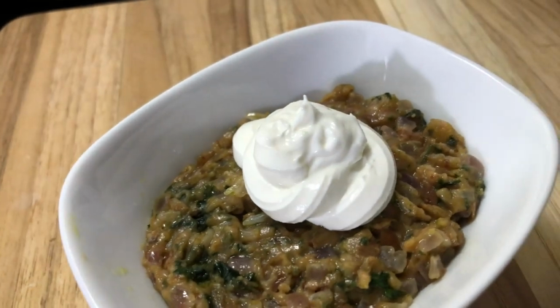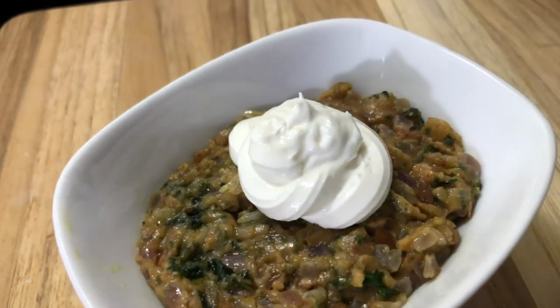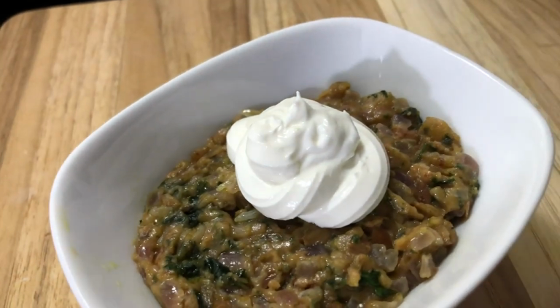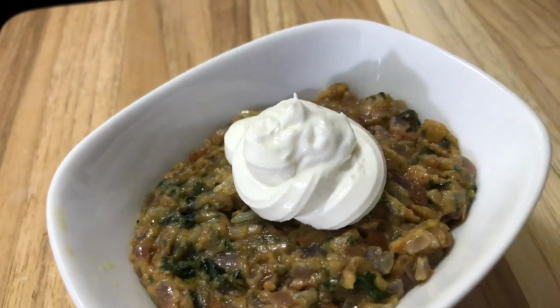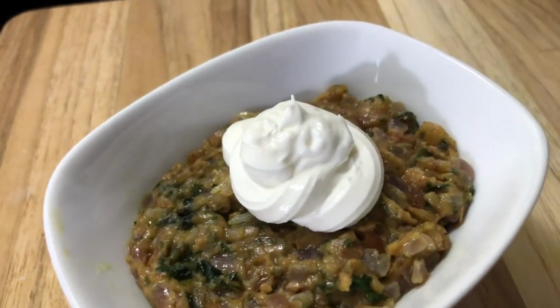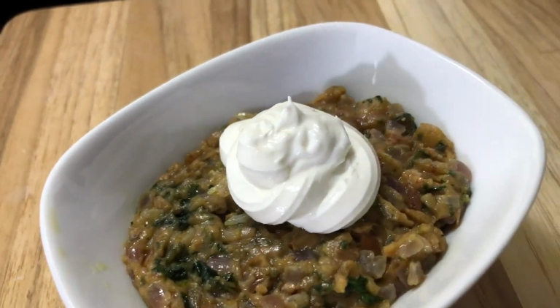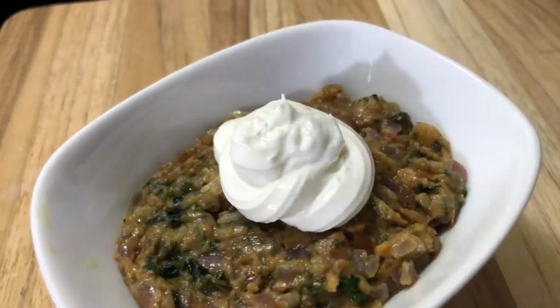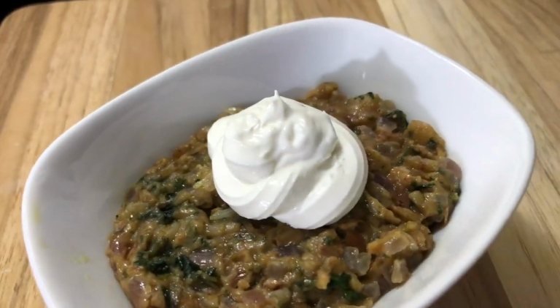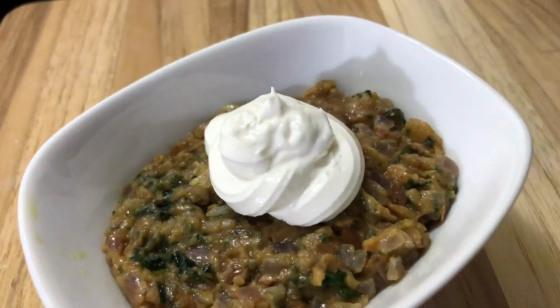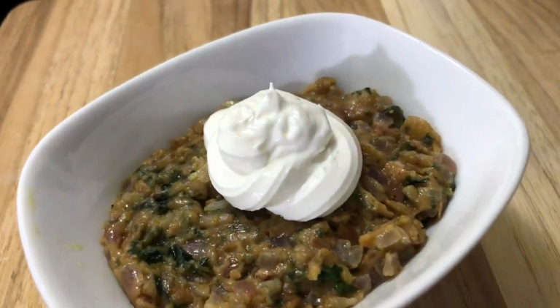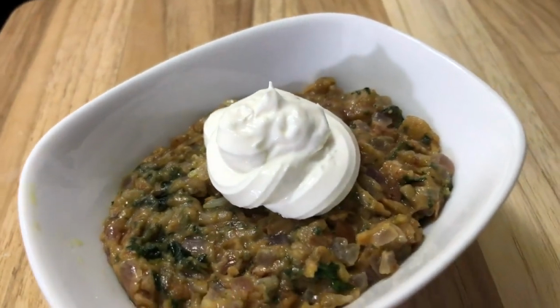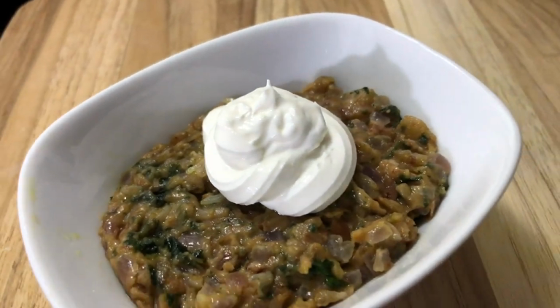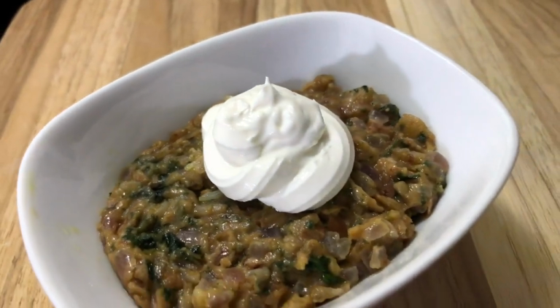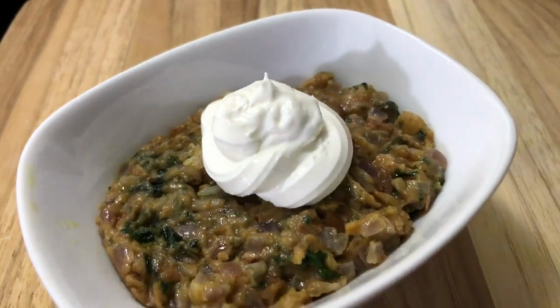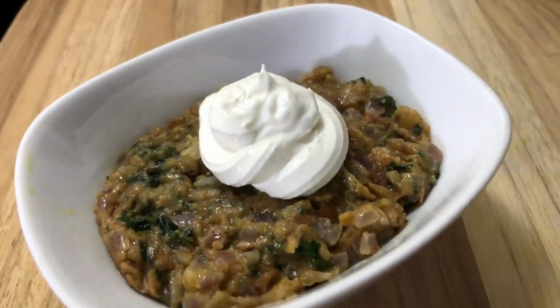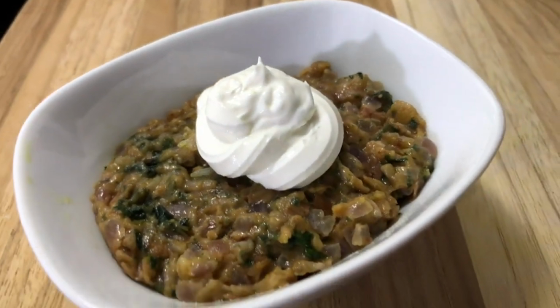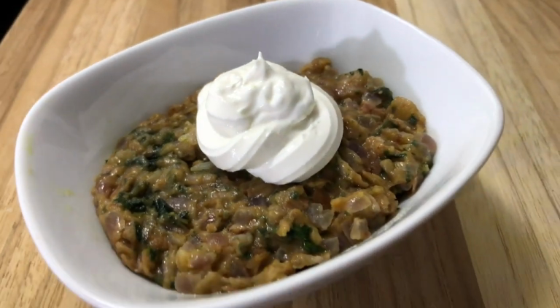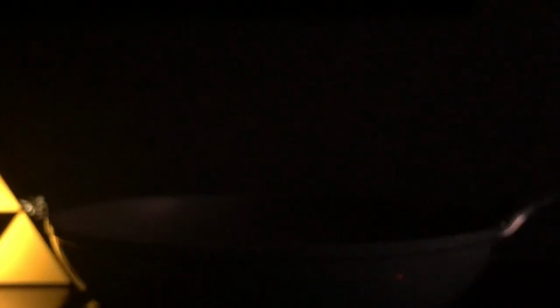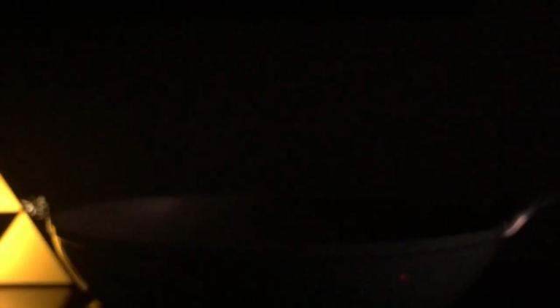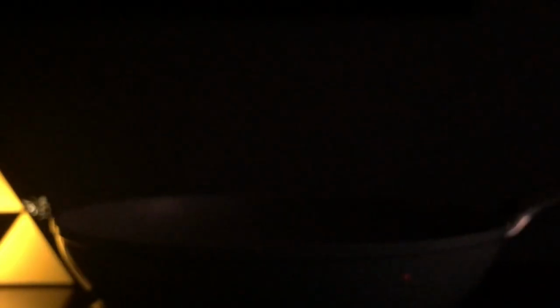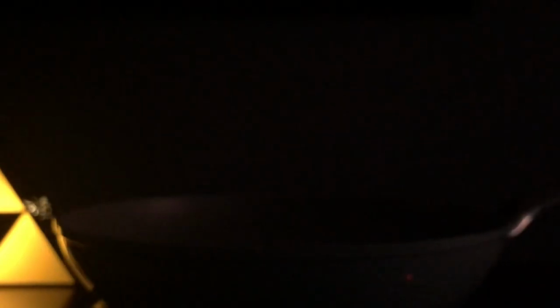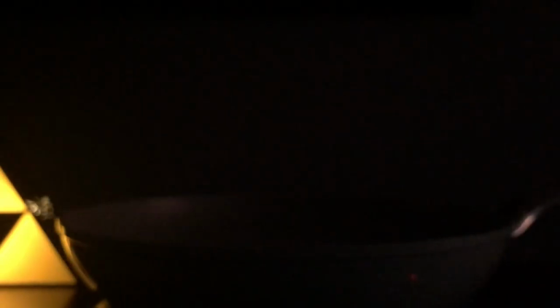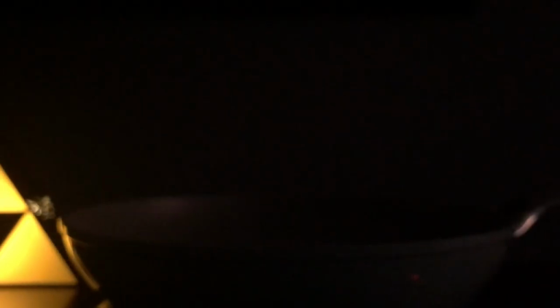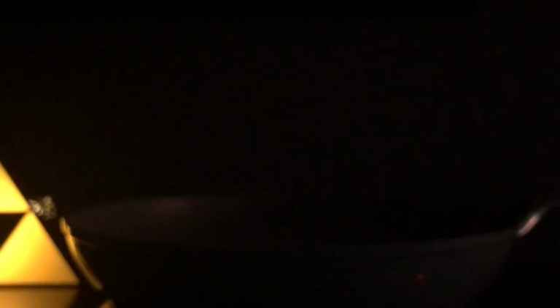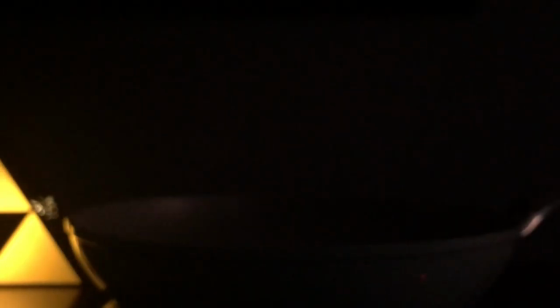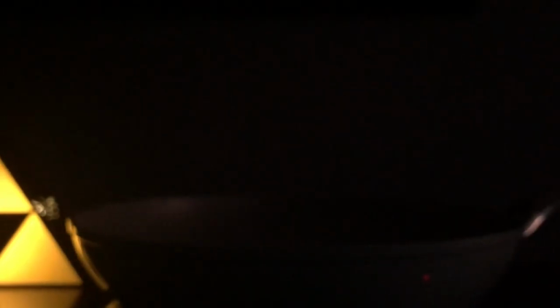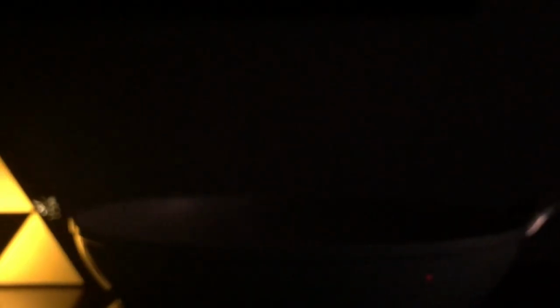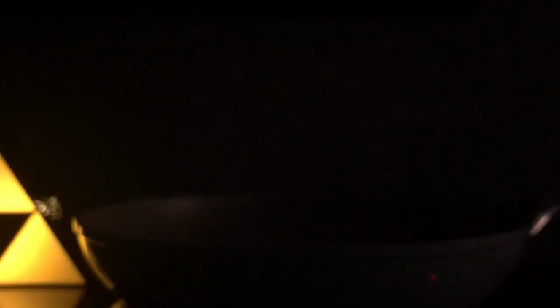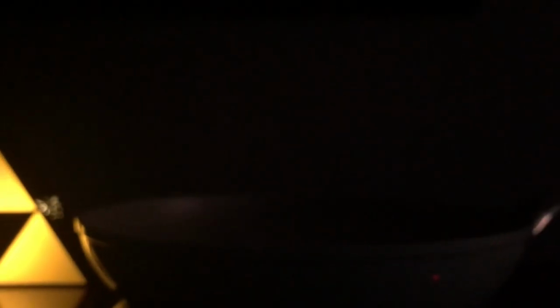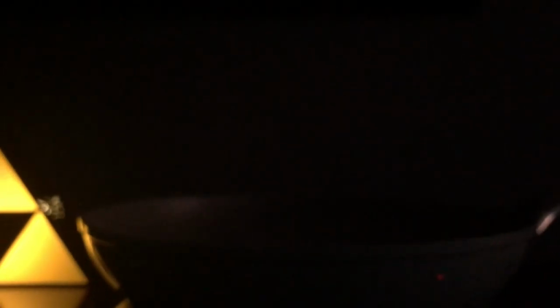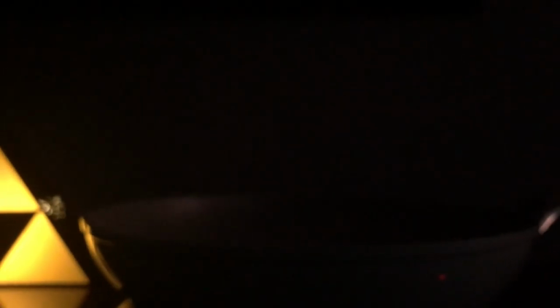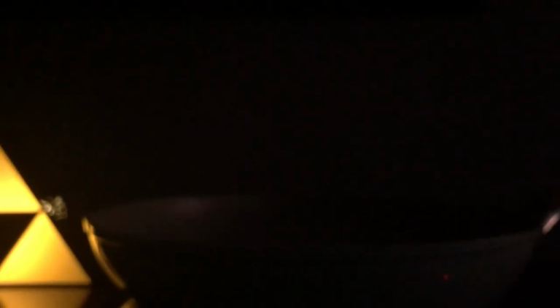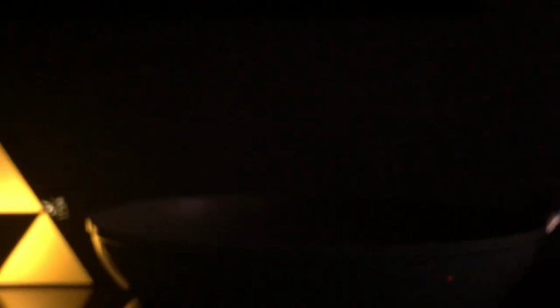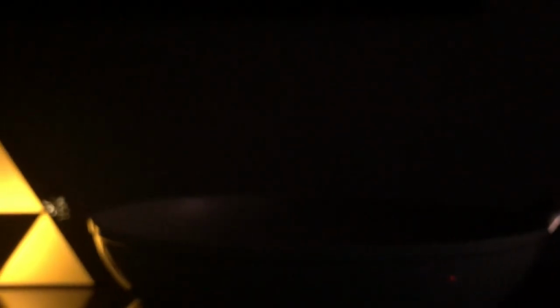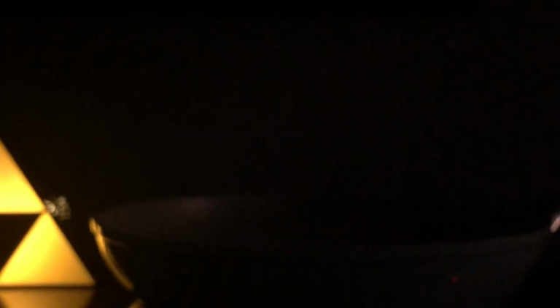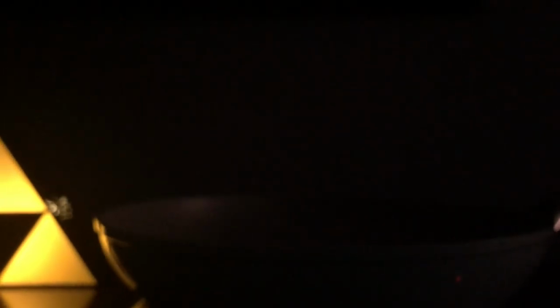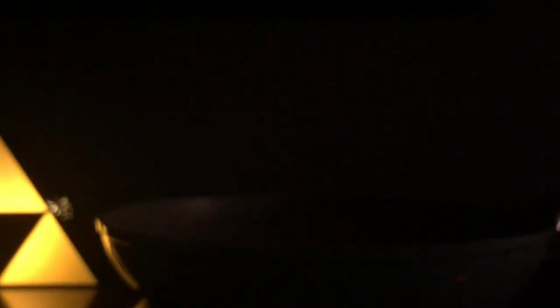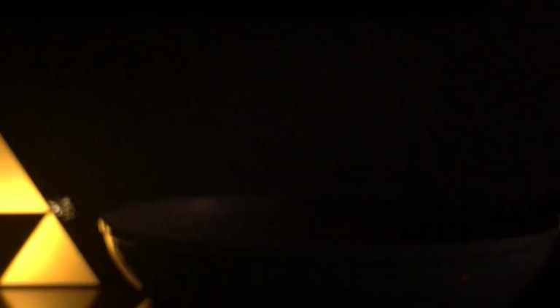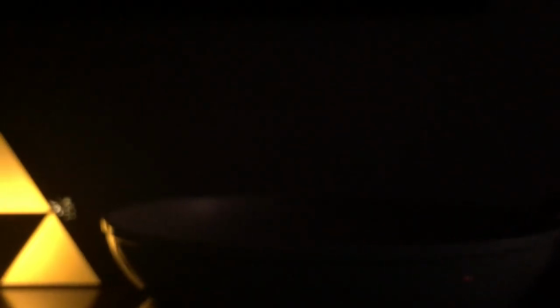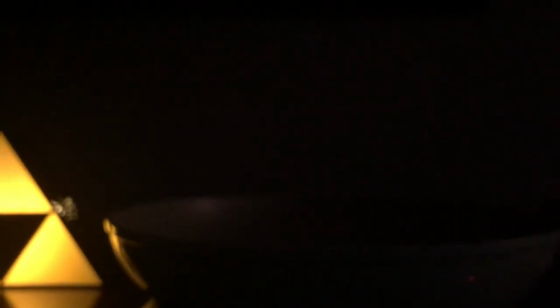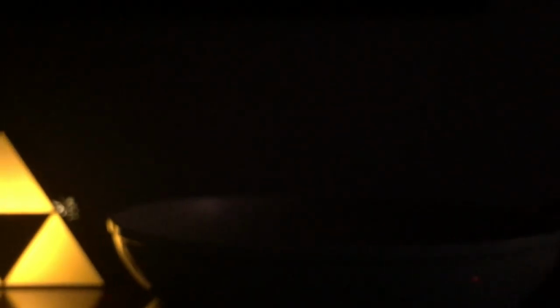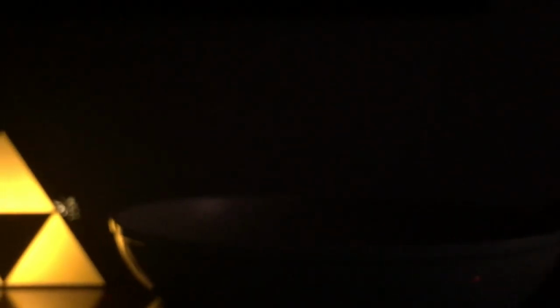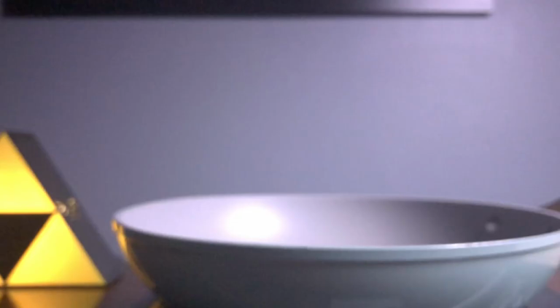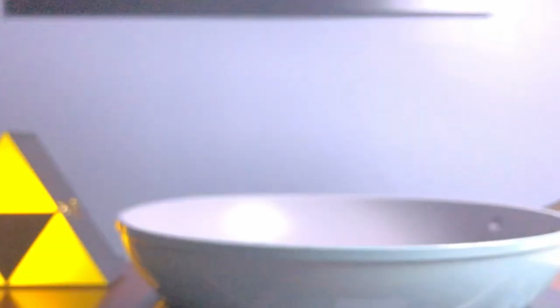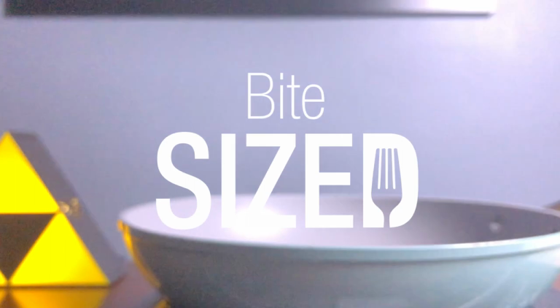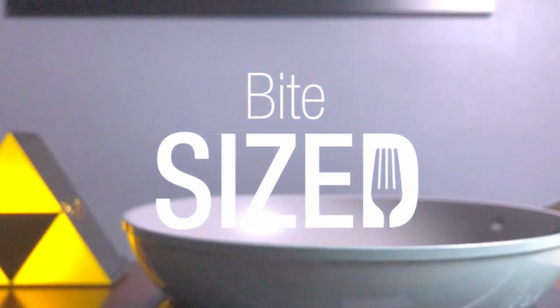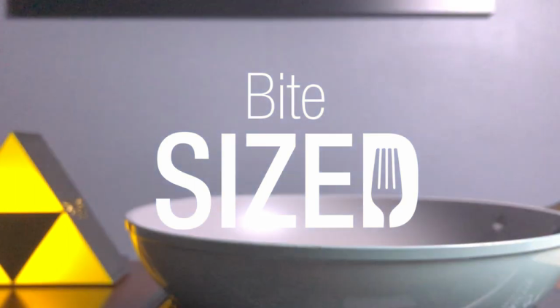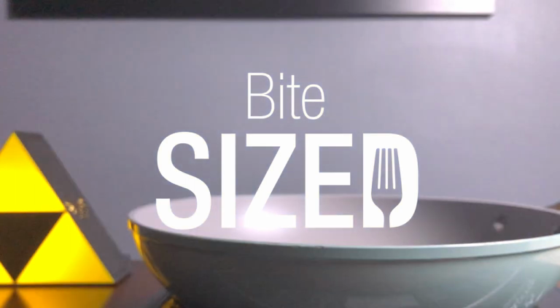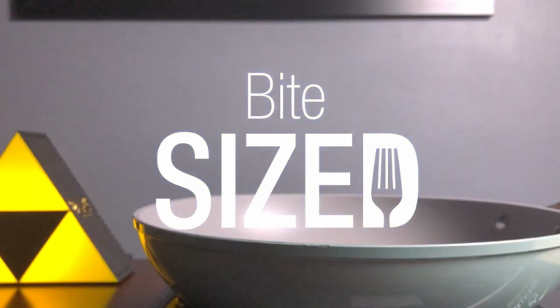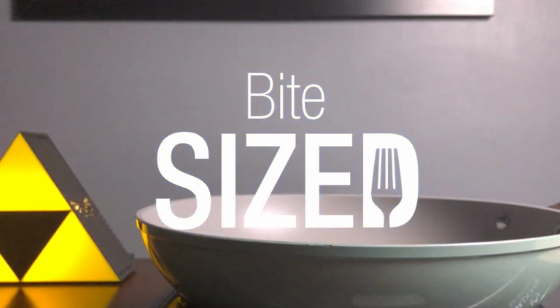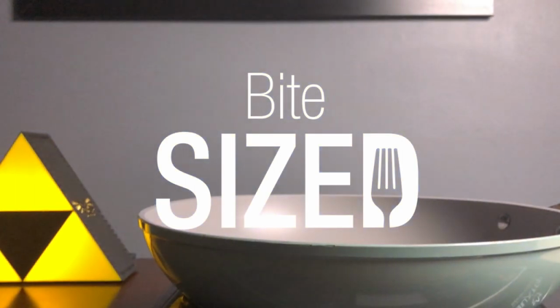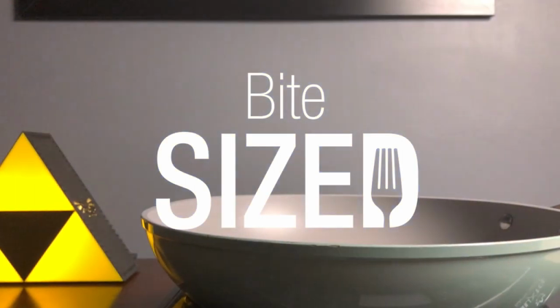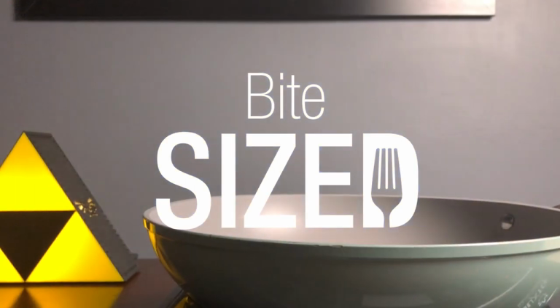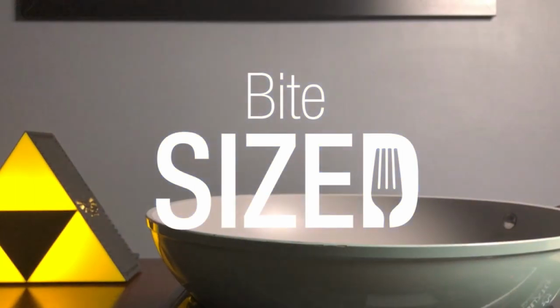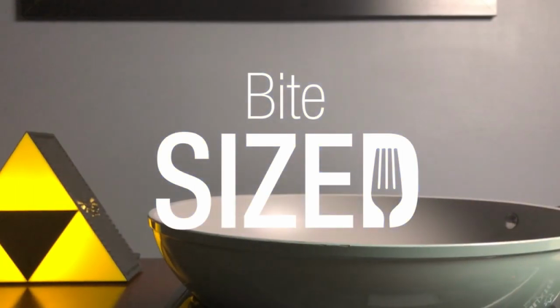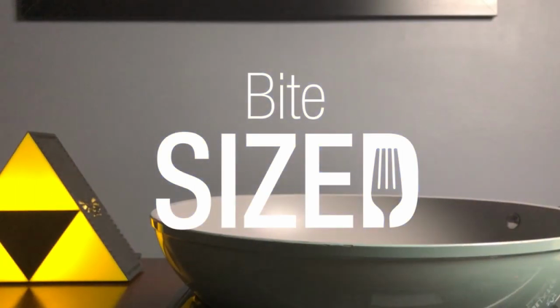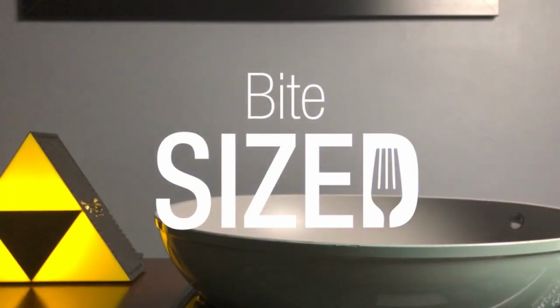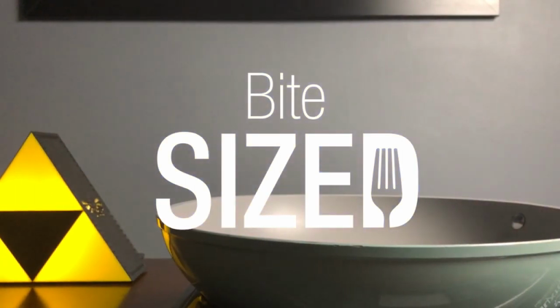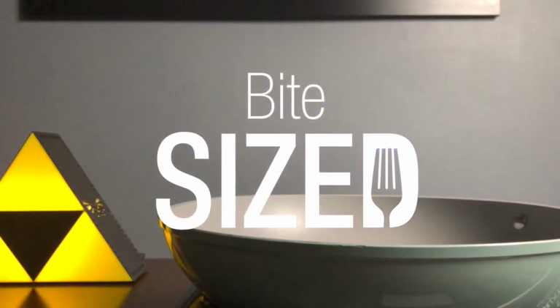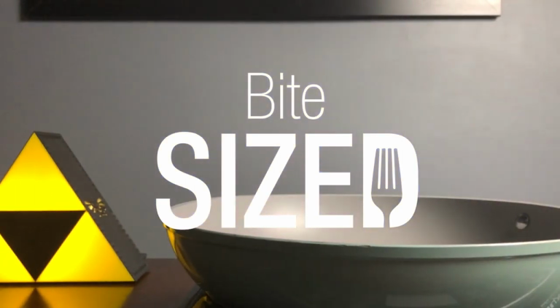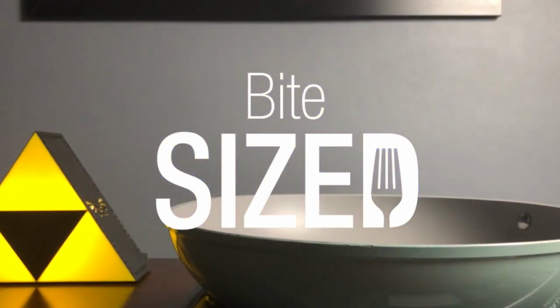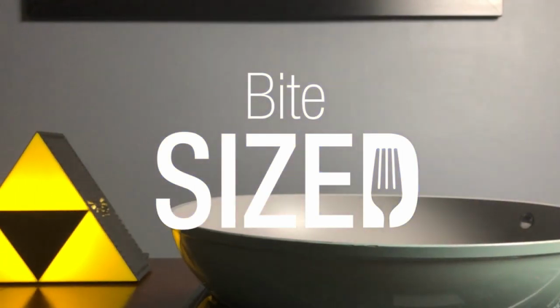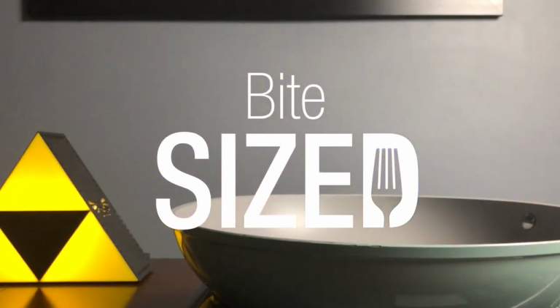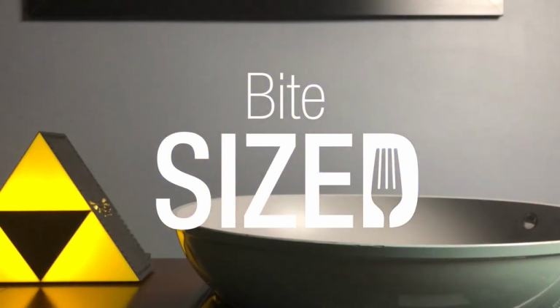If that sounds good, let's get cooking. This is Bite Sized, foods for your bite-sized stomach.